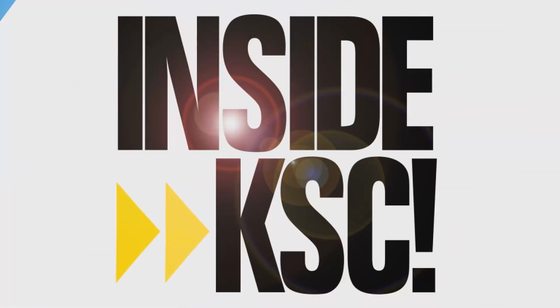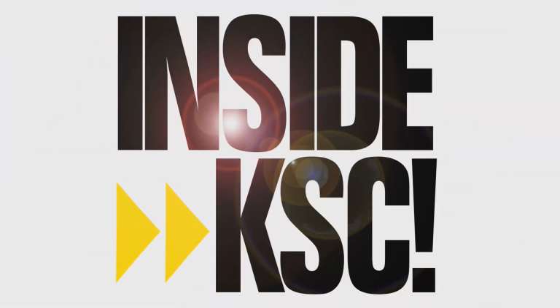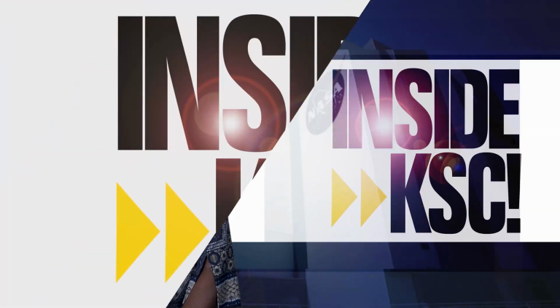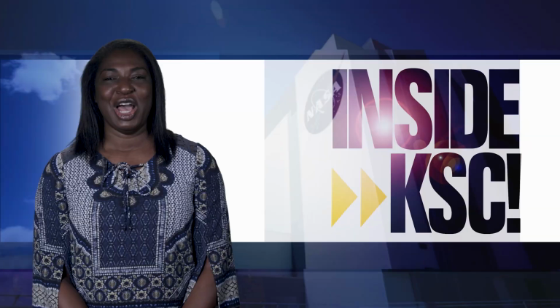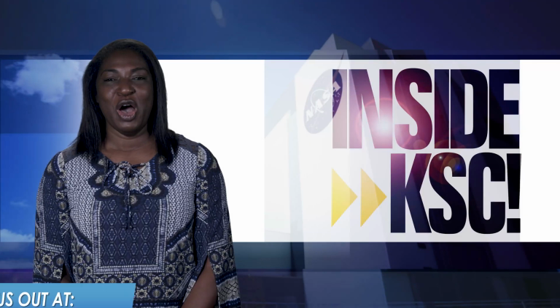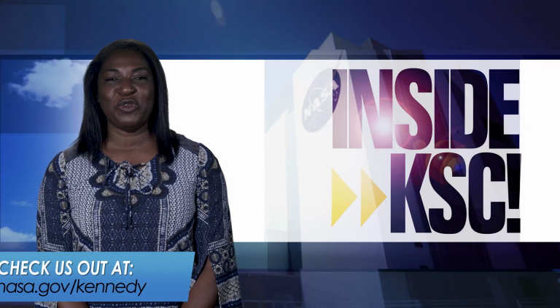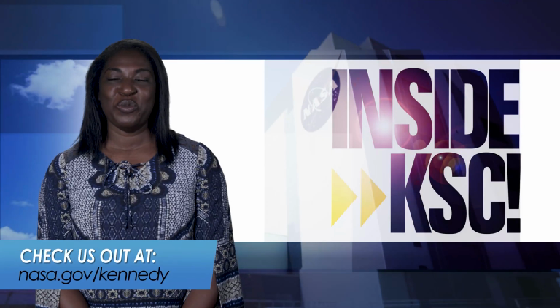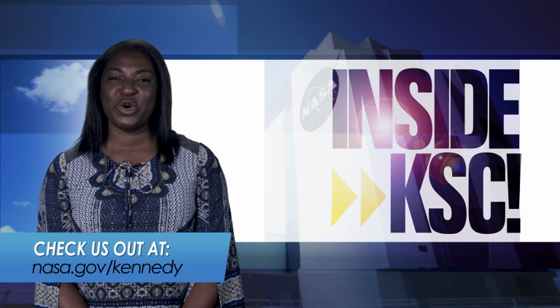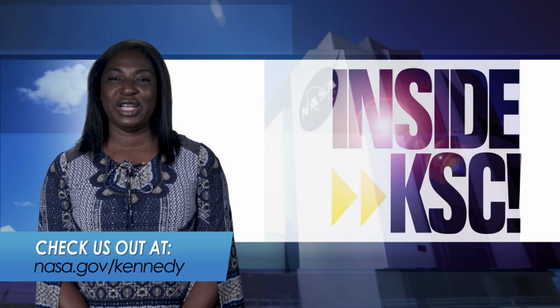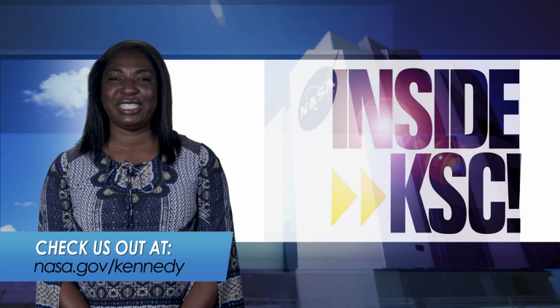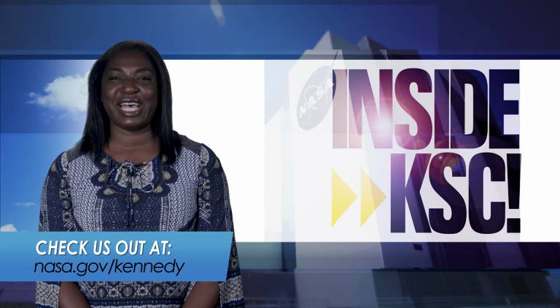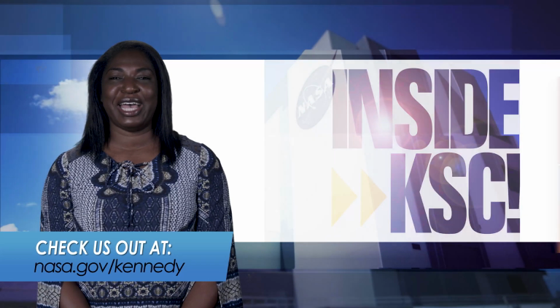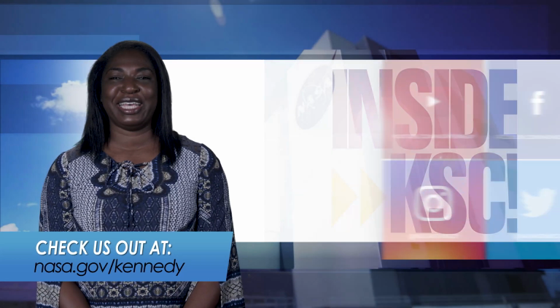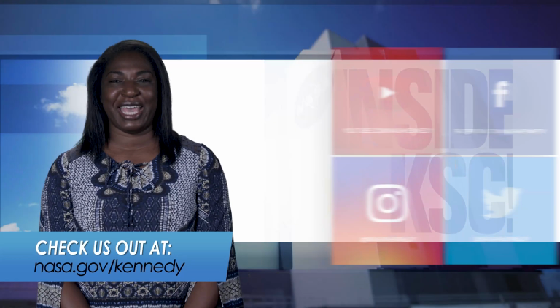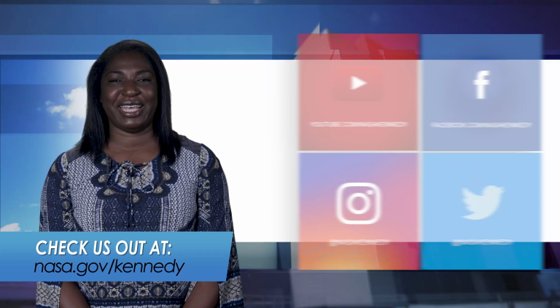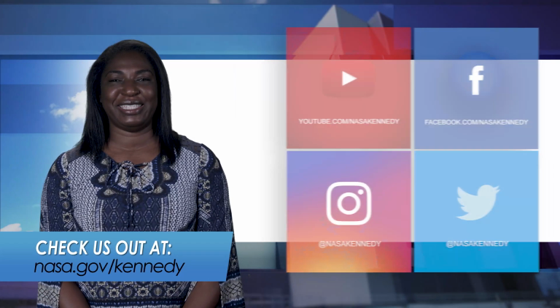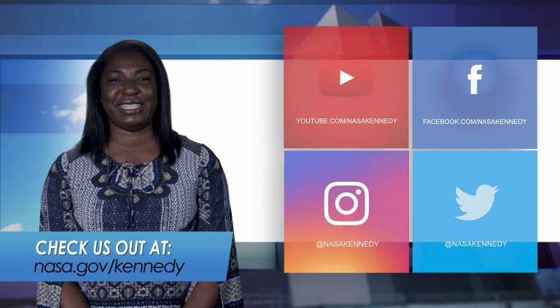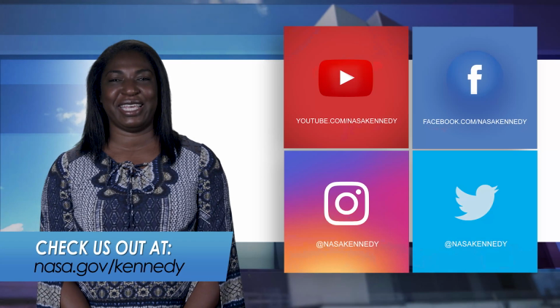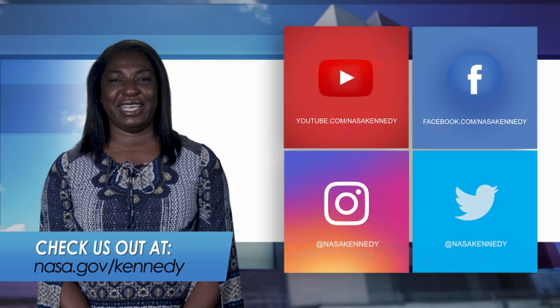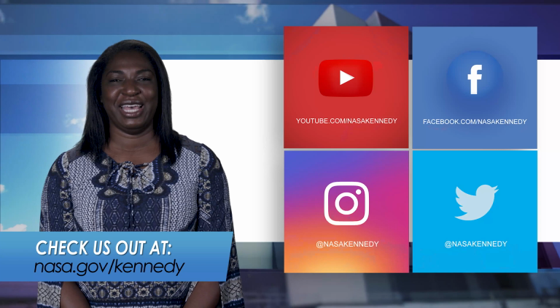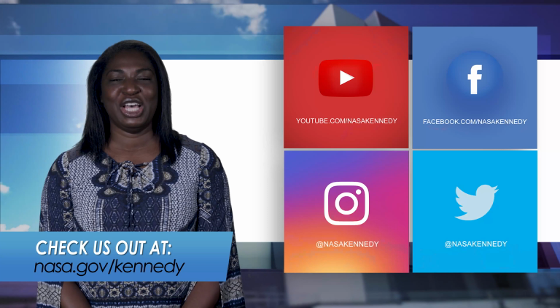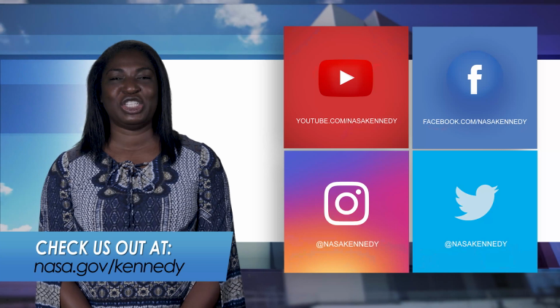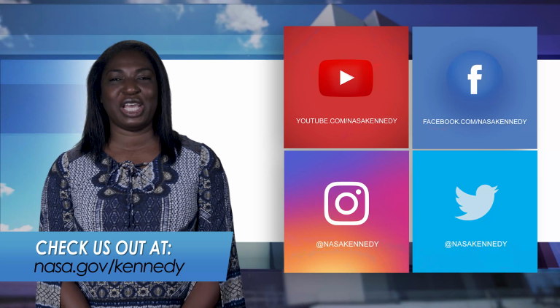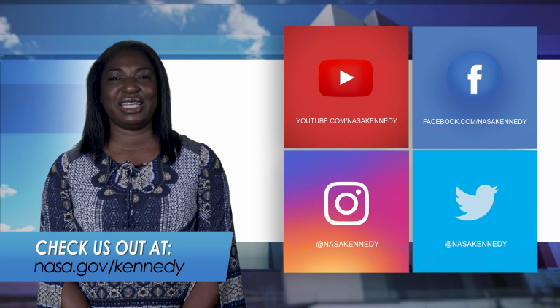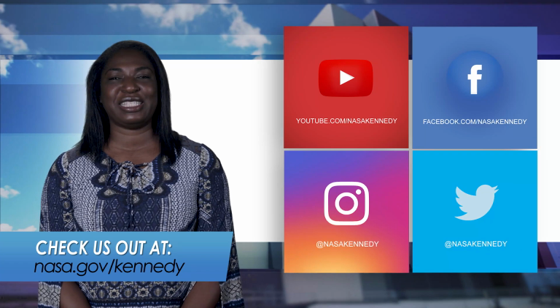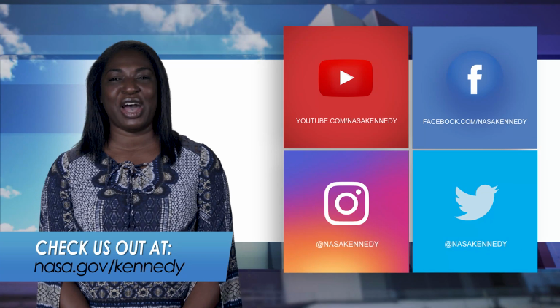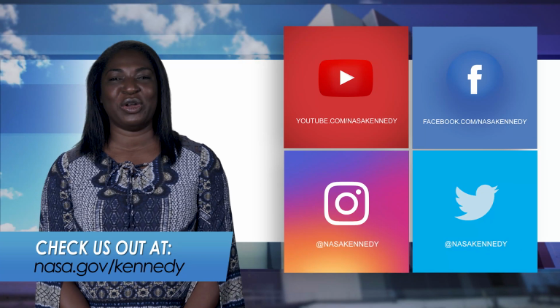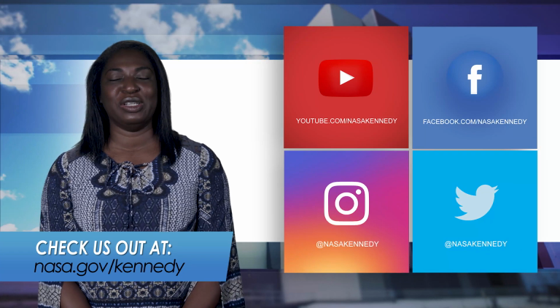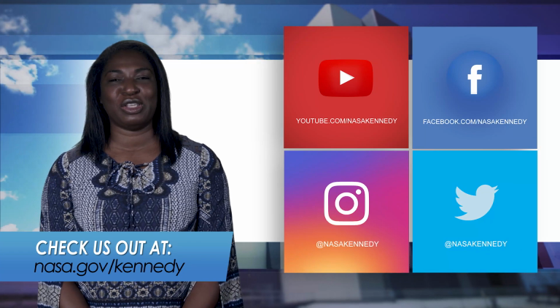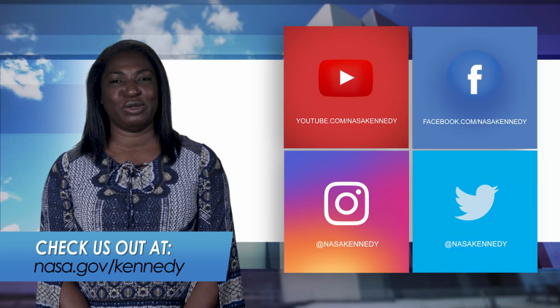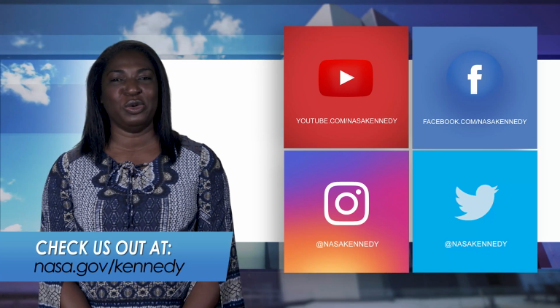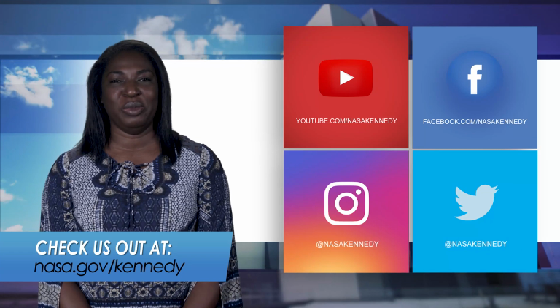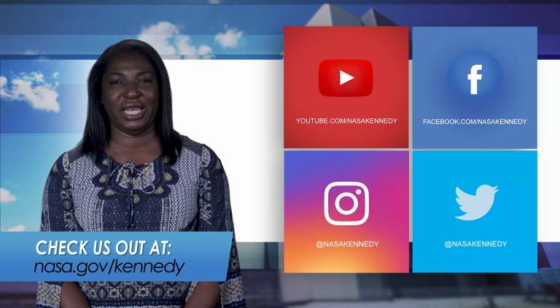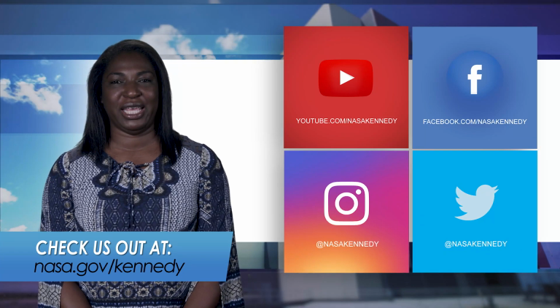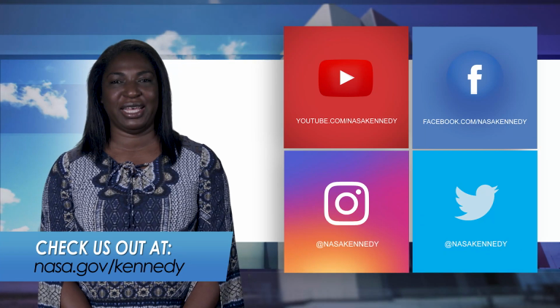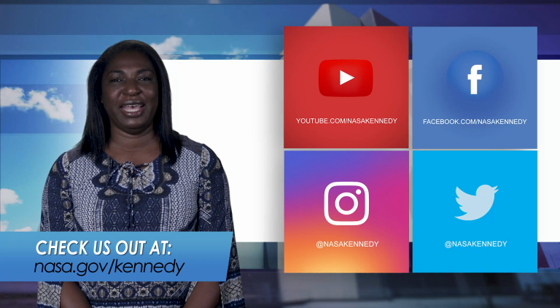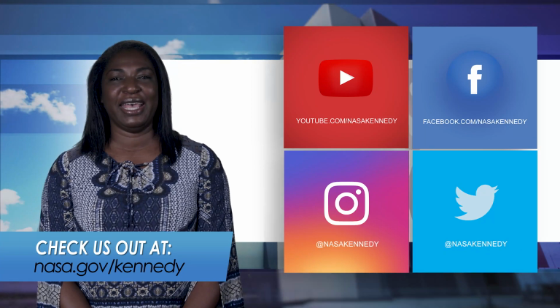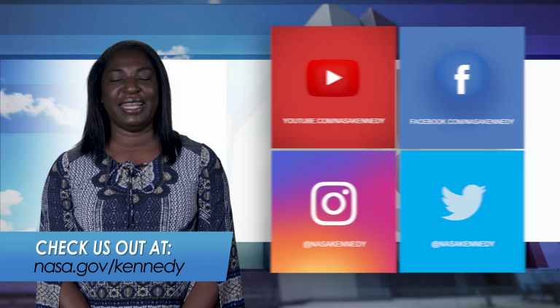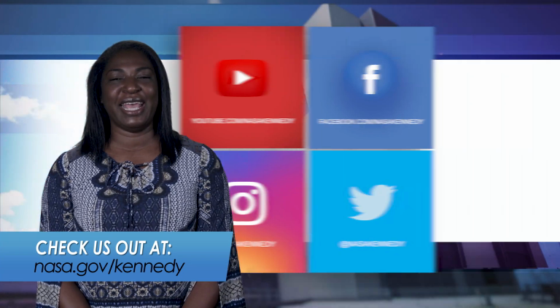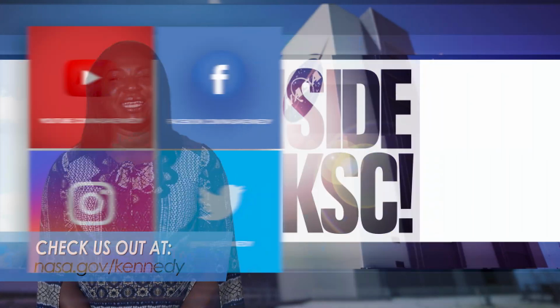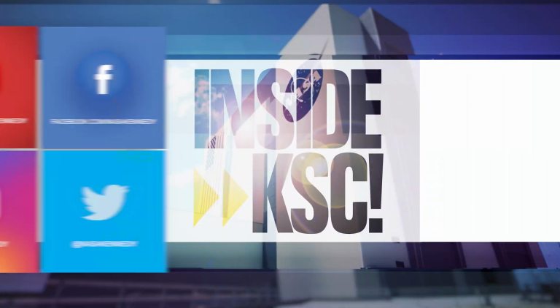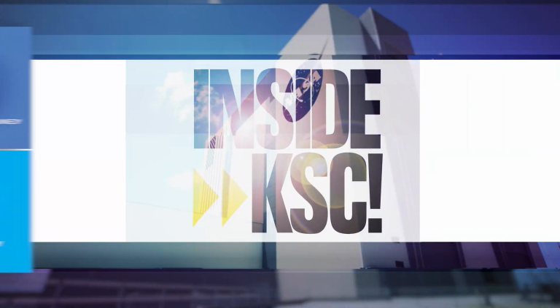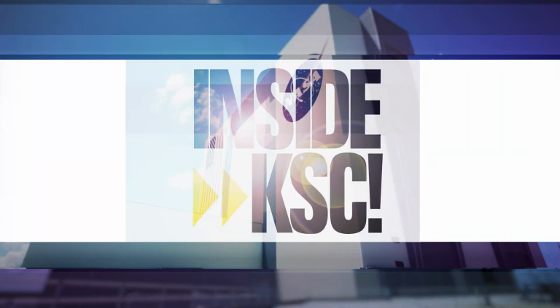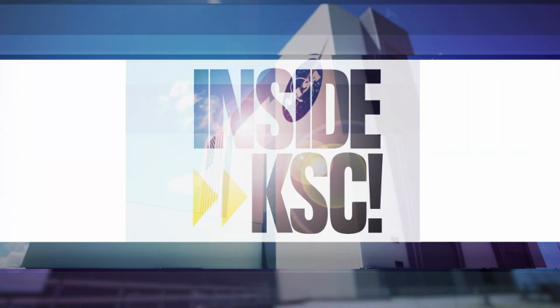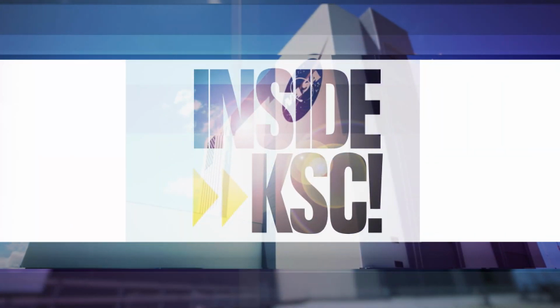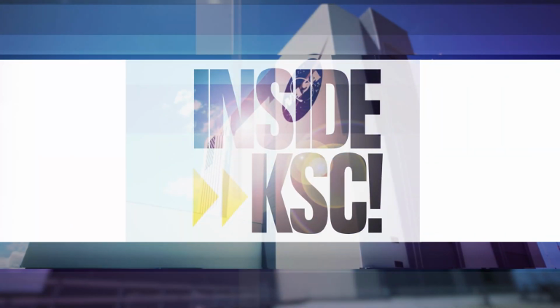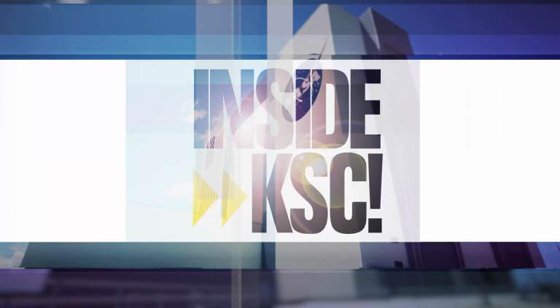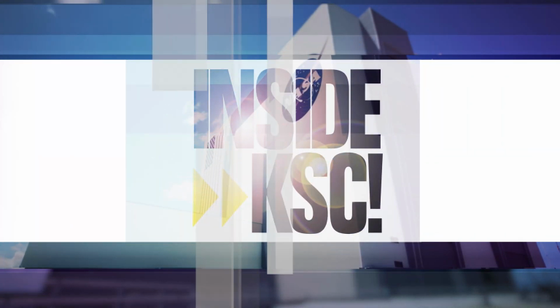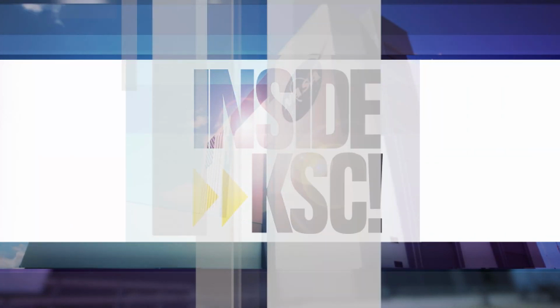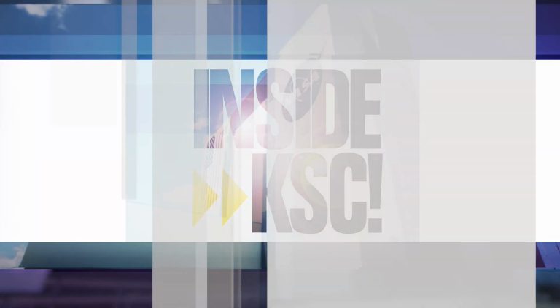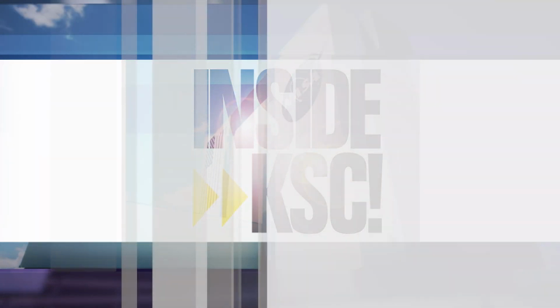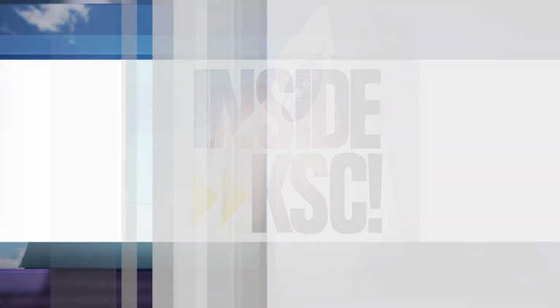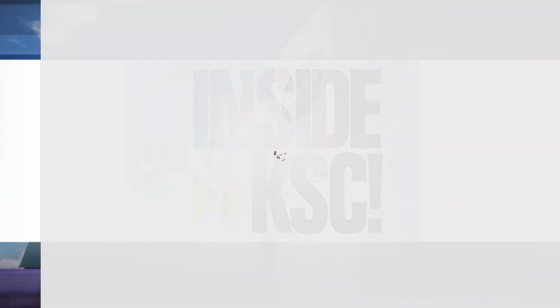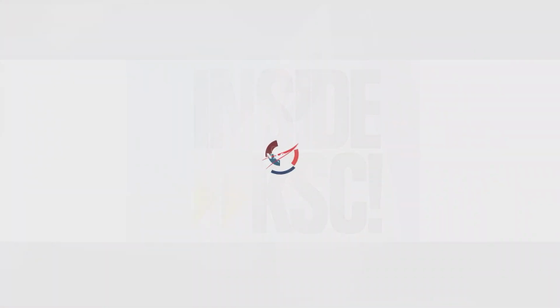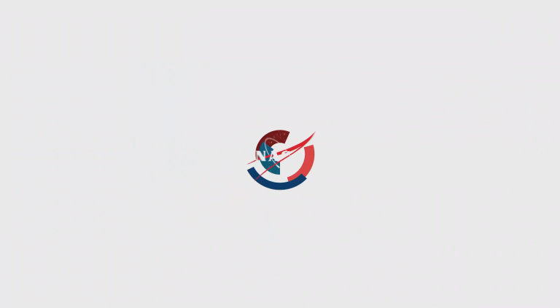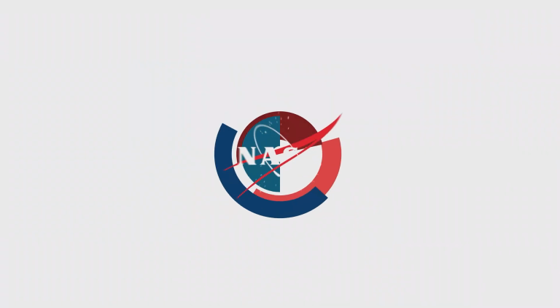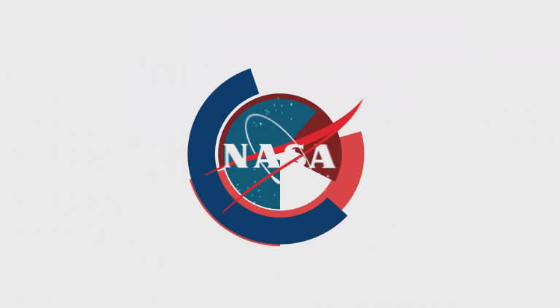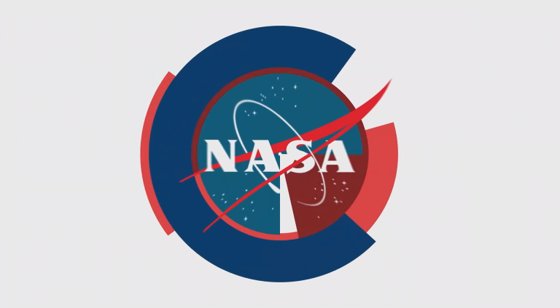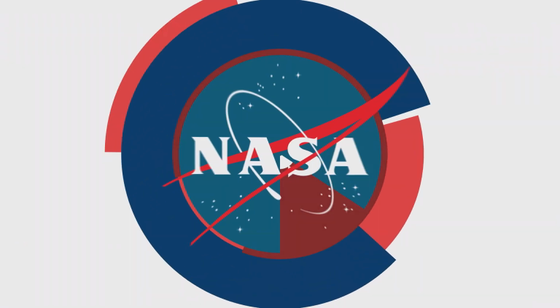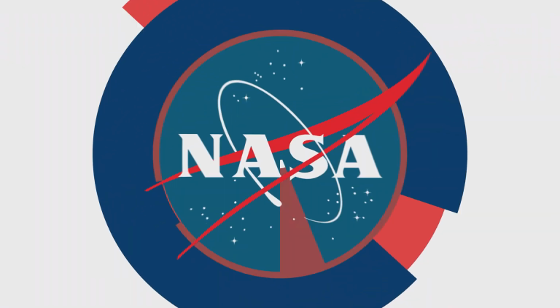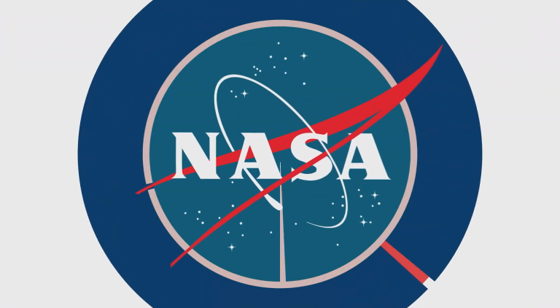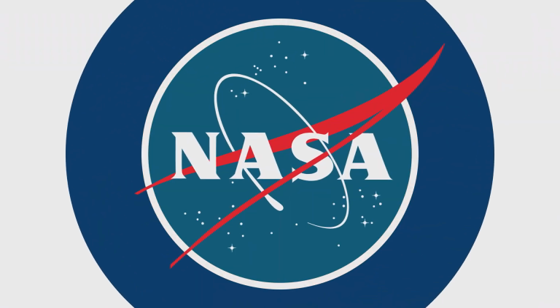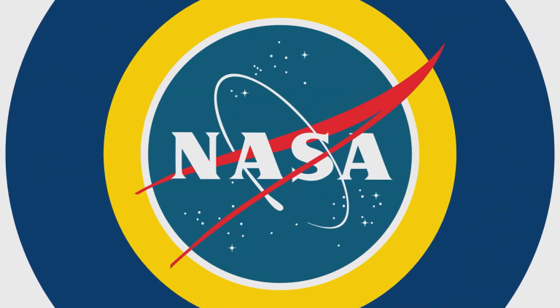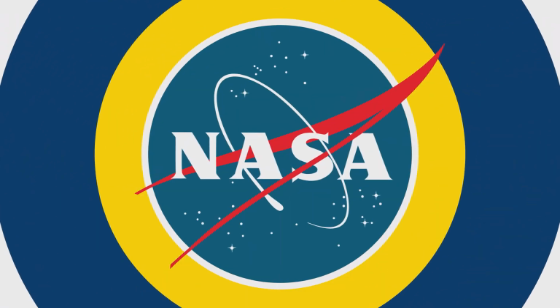For more Inside KSC, check us out on social media and at nasa.gov/Kennedy.